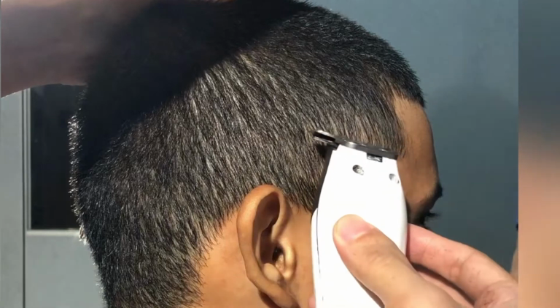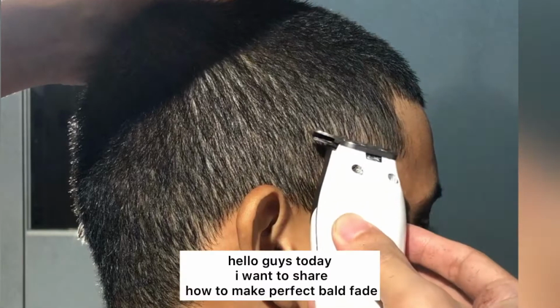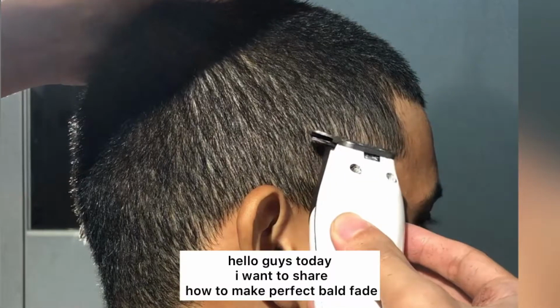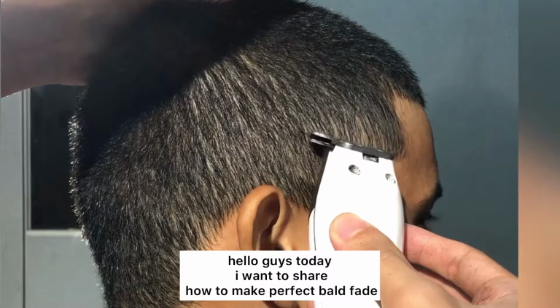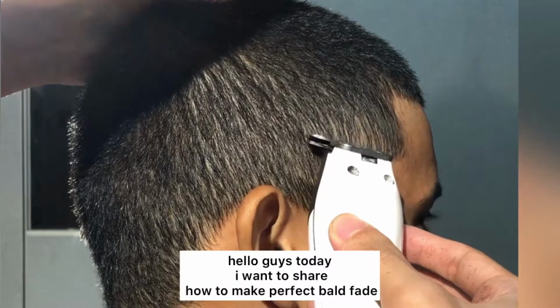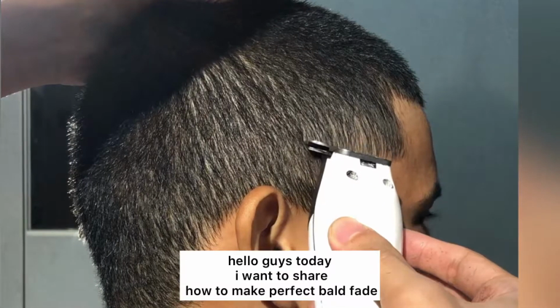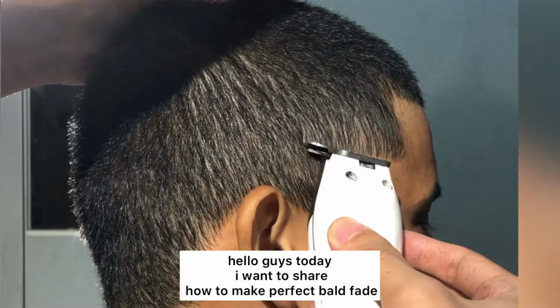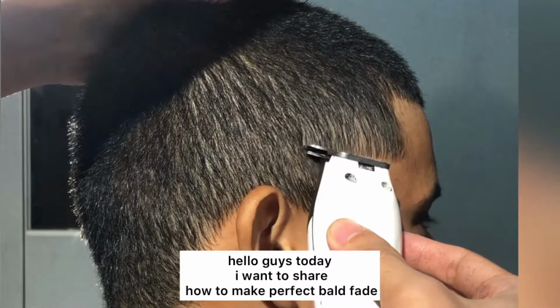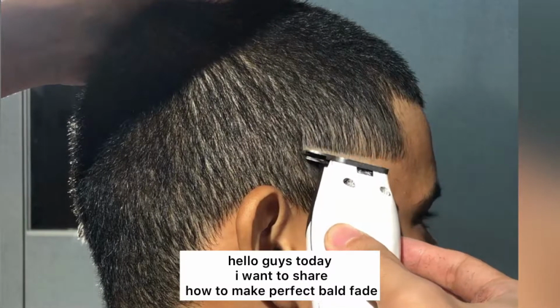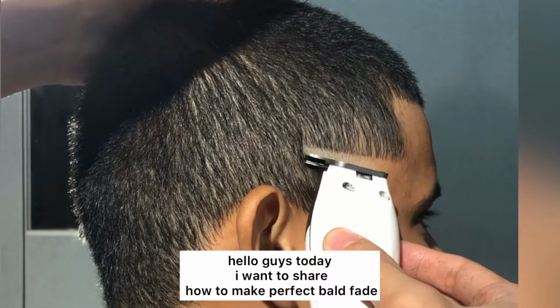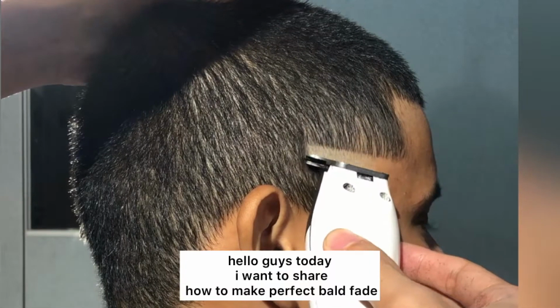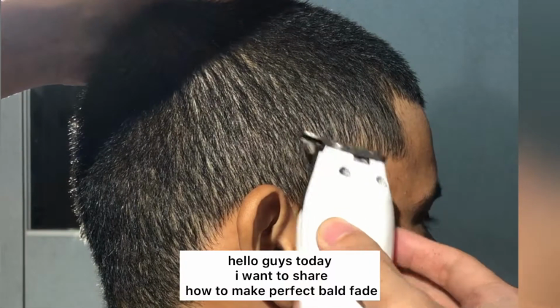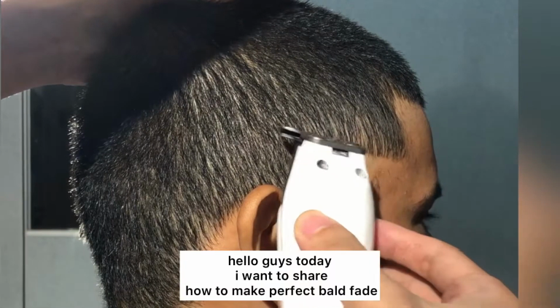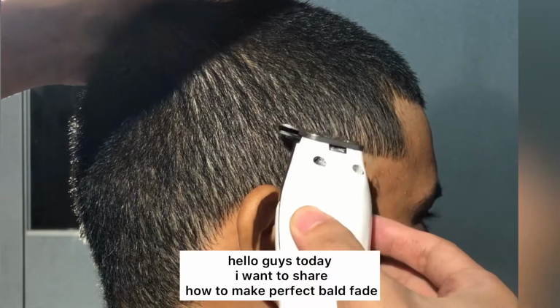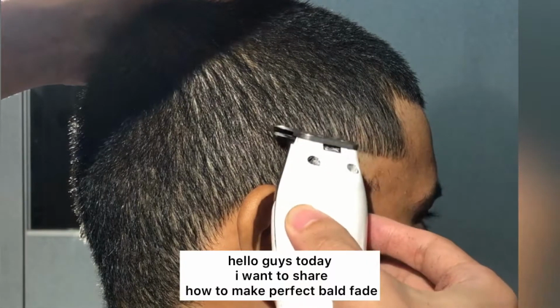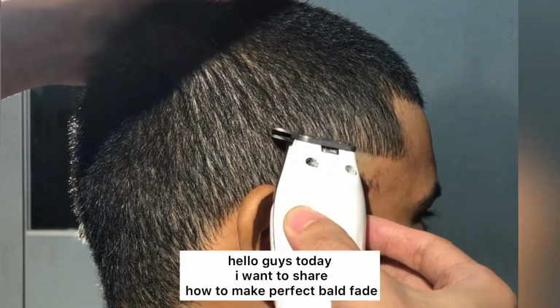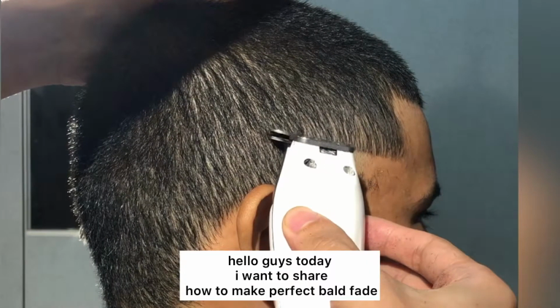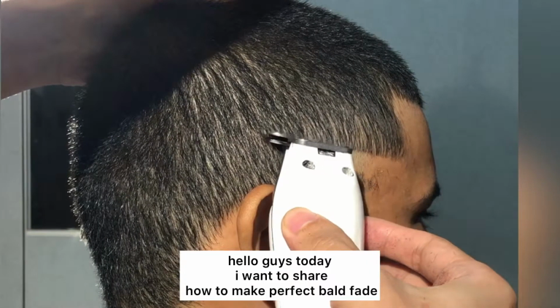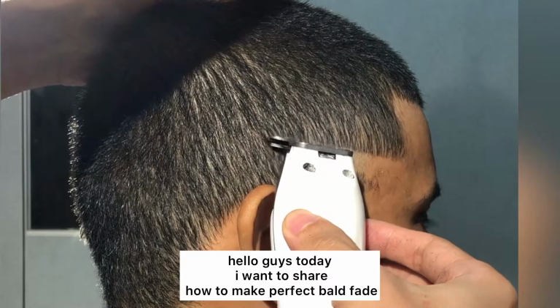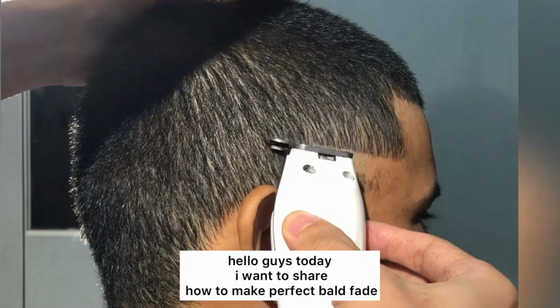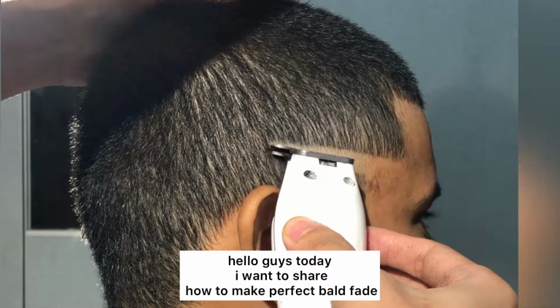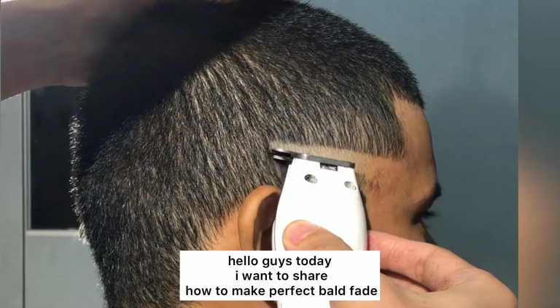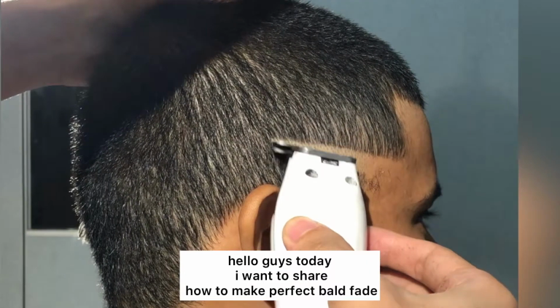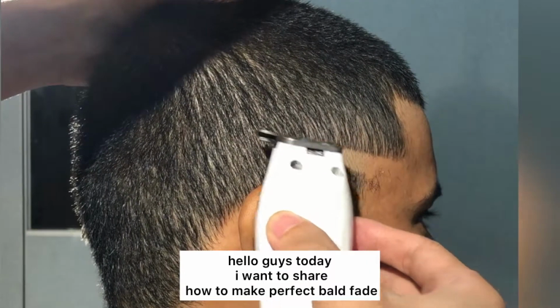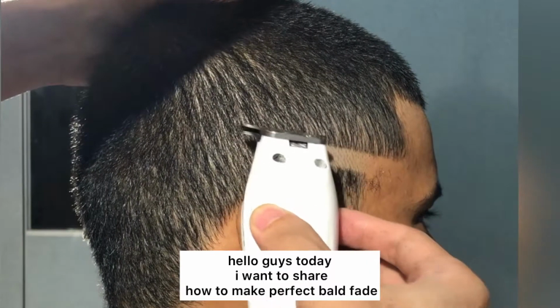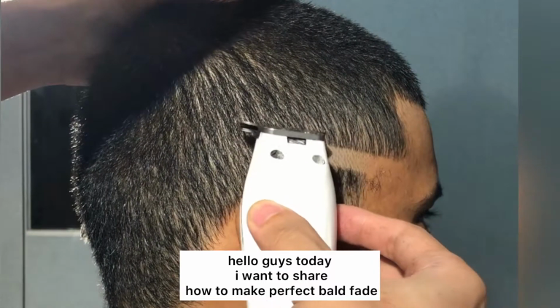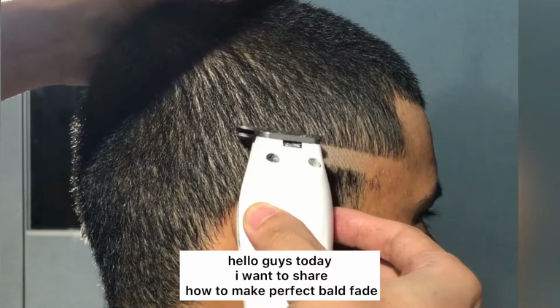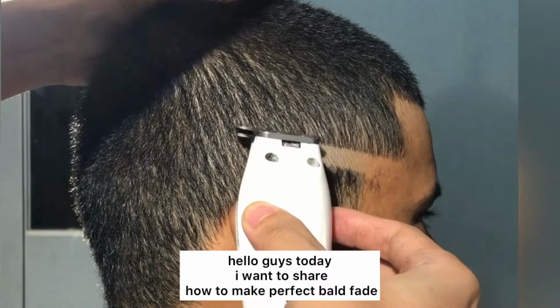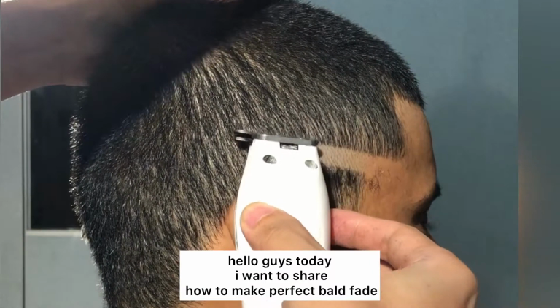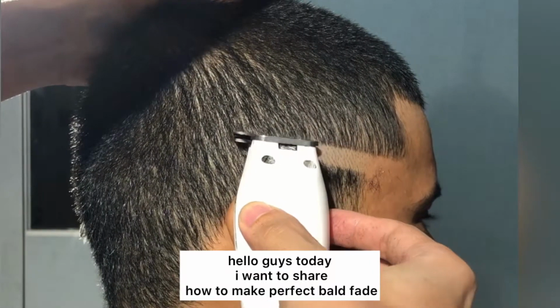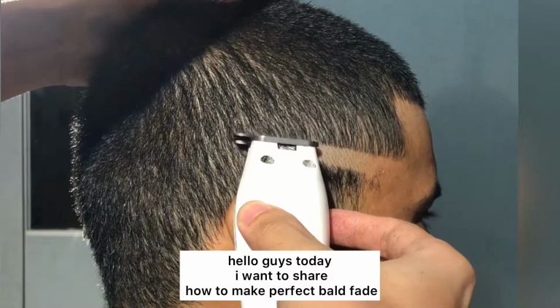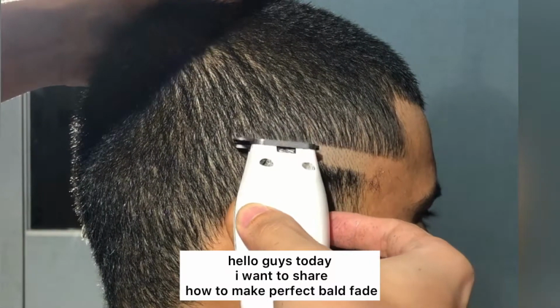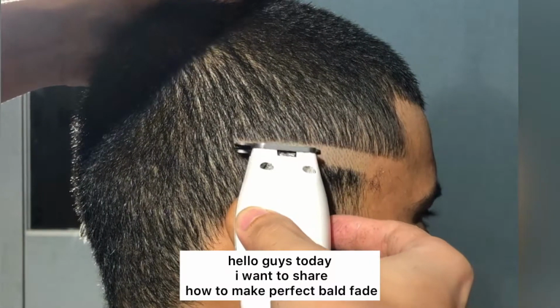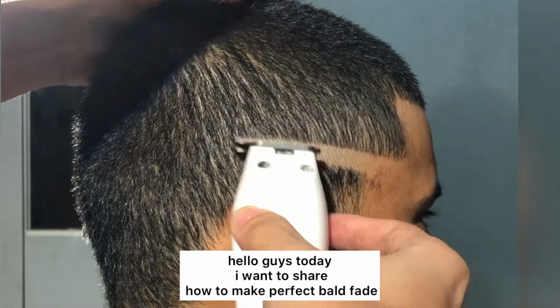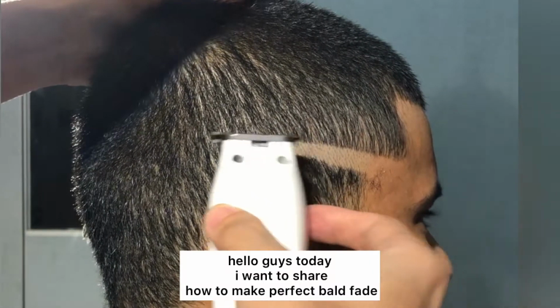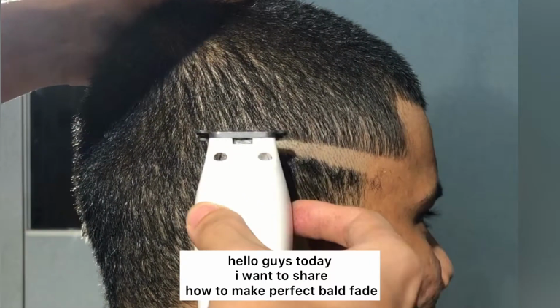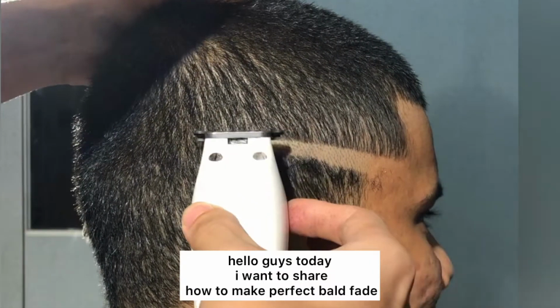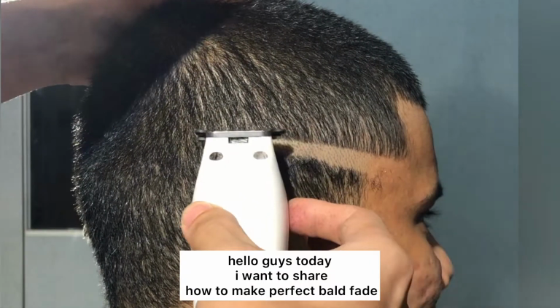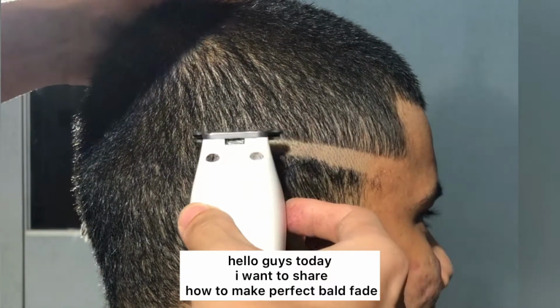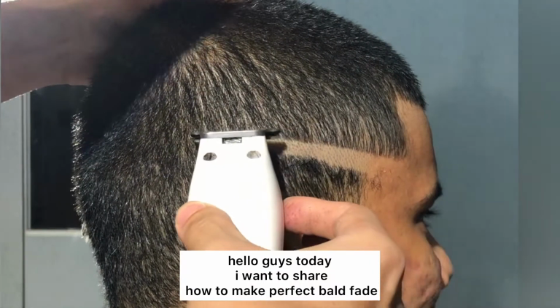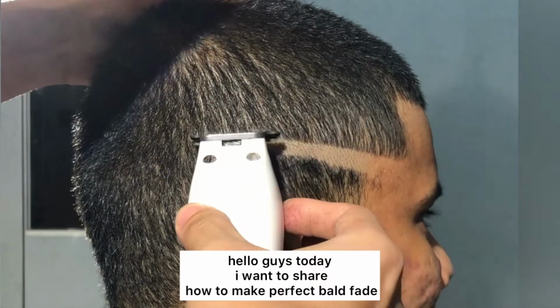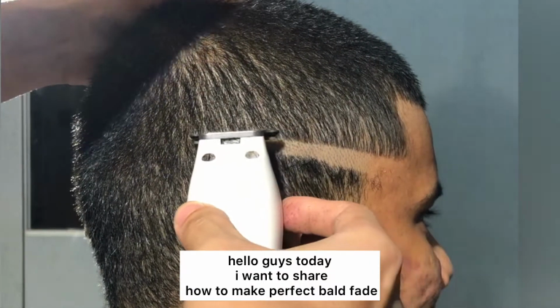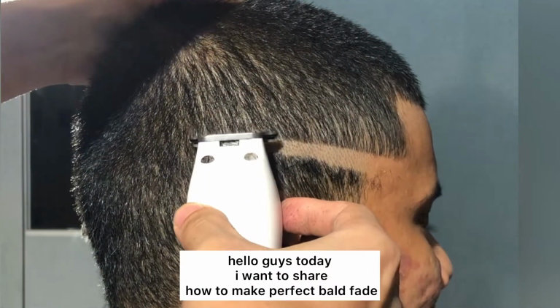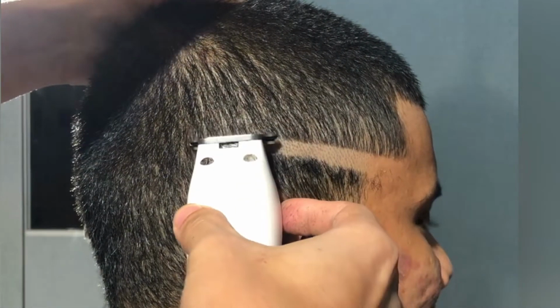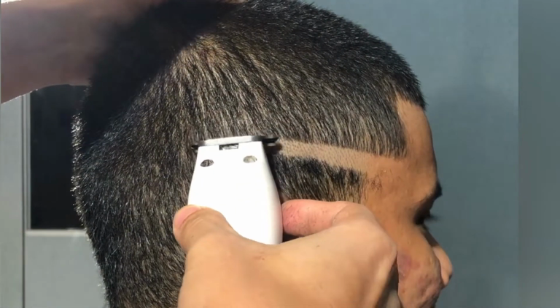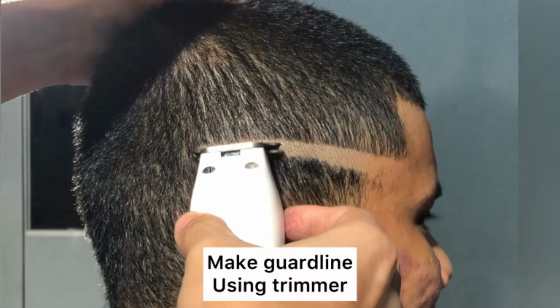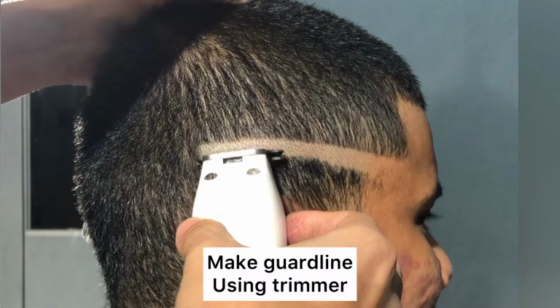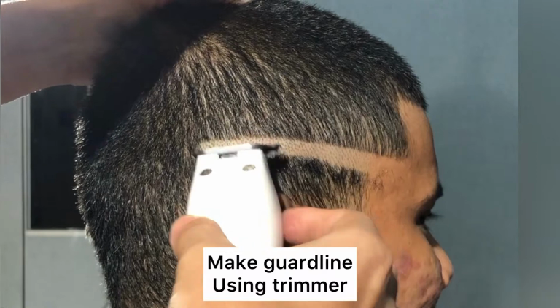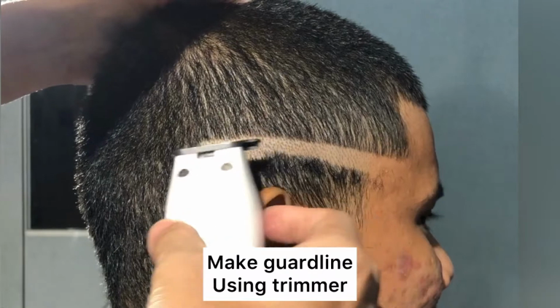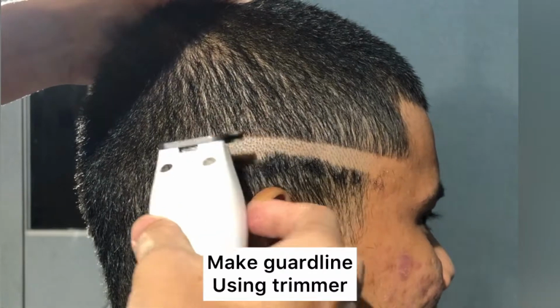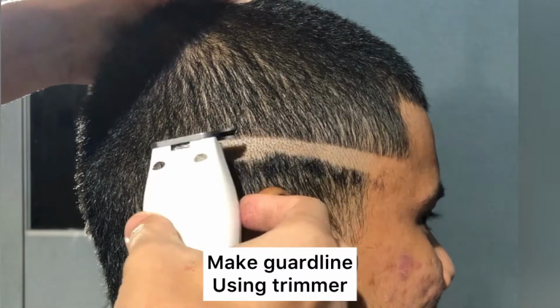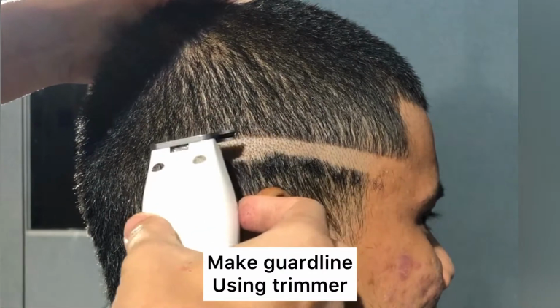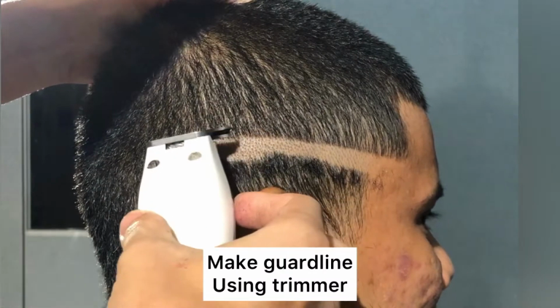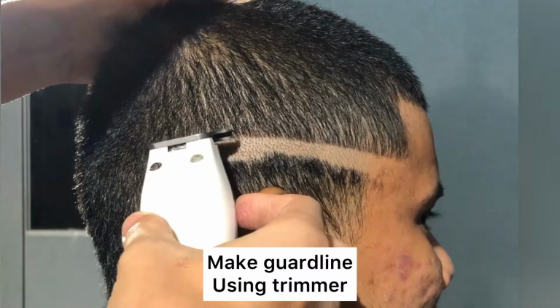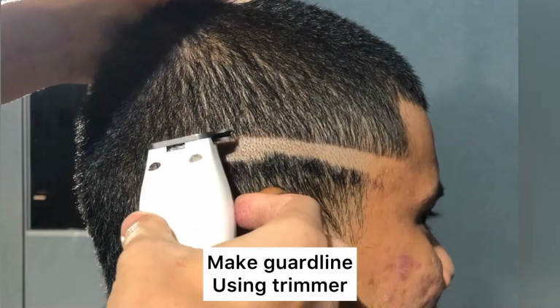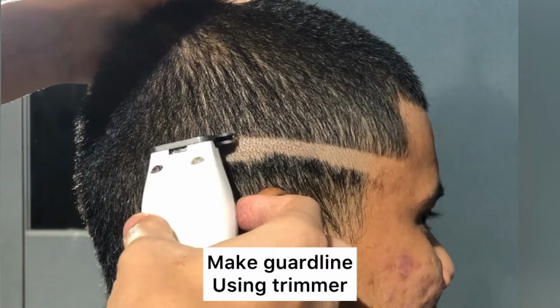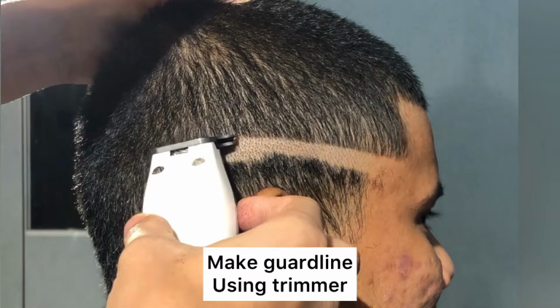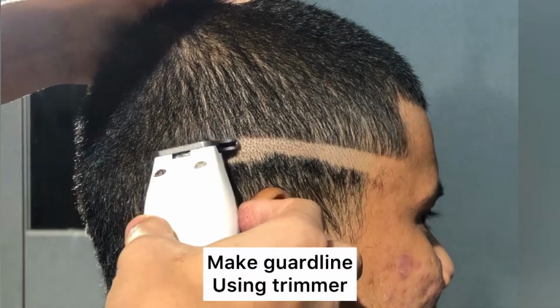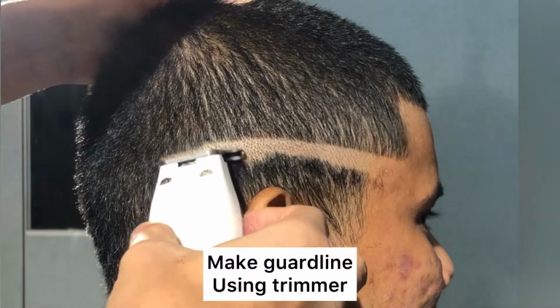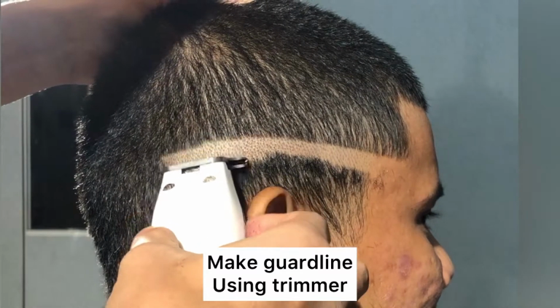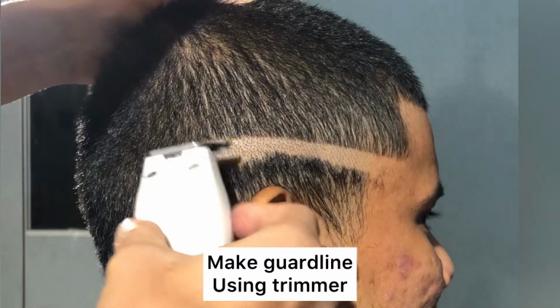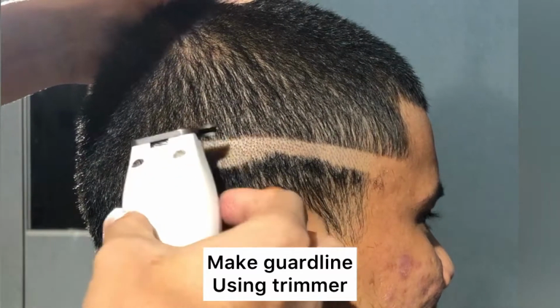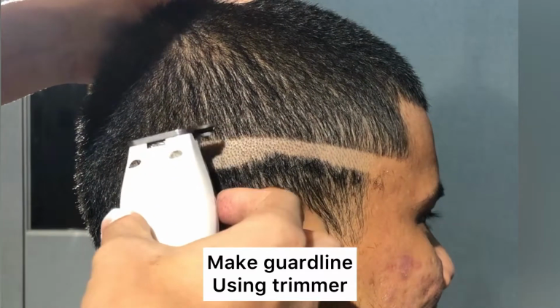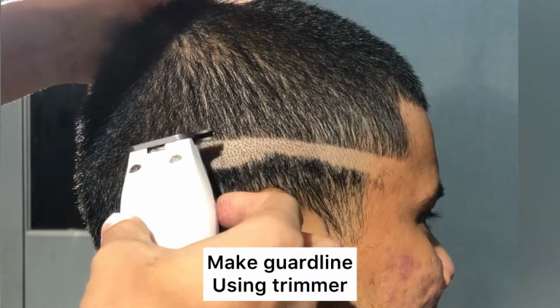Hello guys, today I want to share how to make a perfect bald fade. Make the guard line using a trimmer.